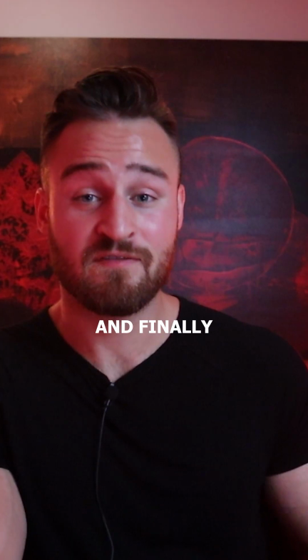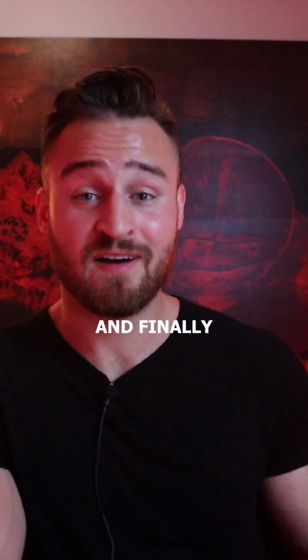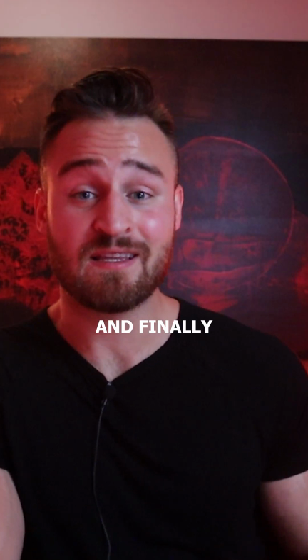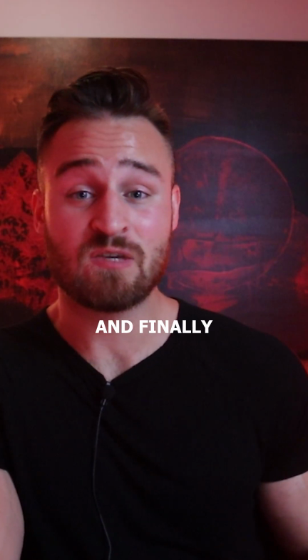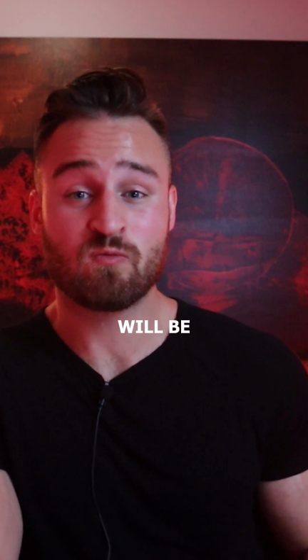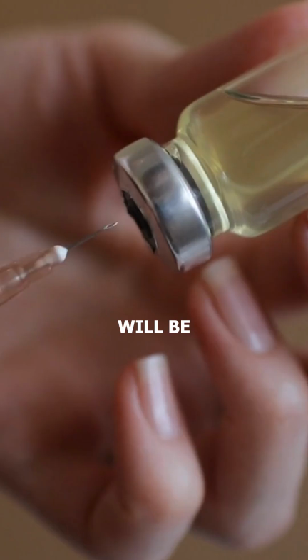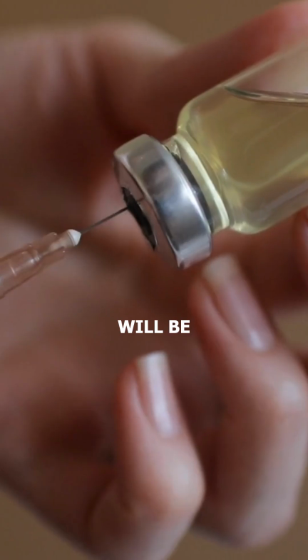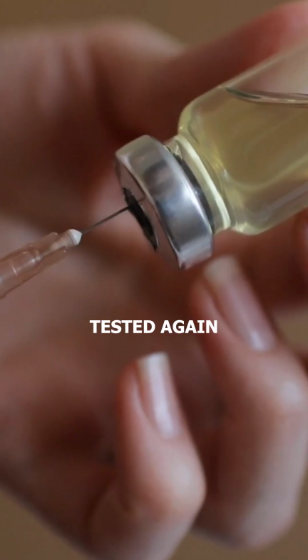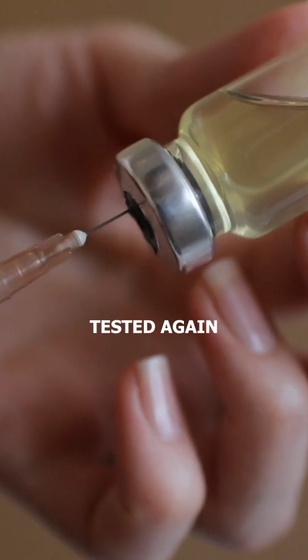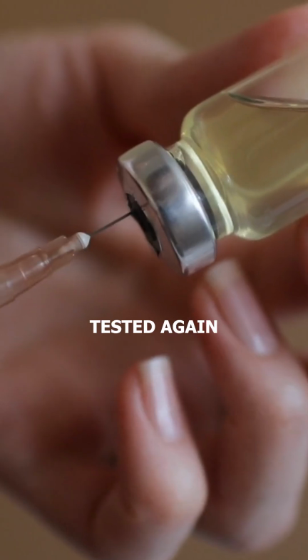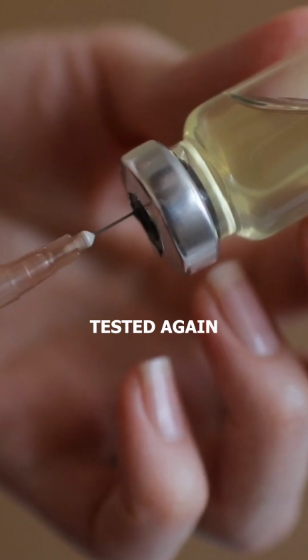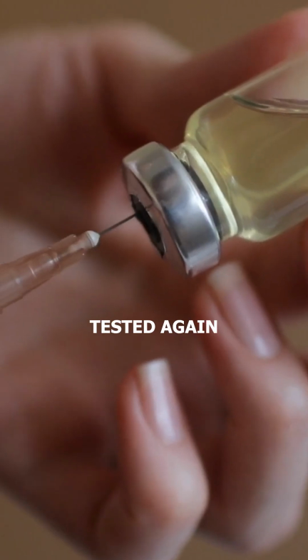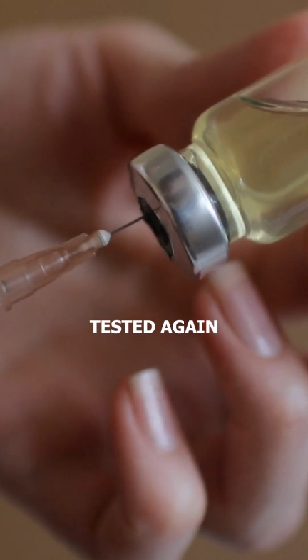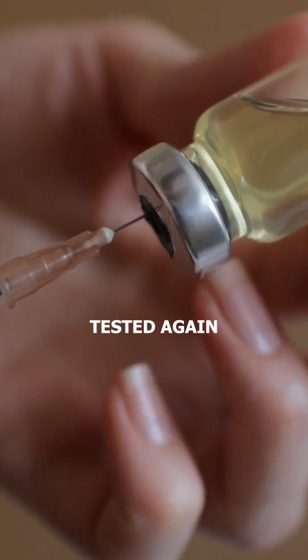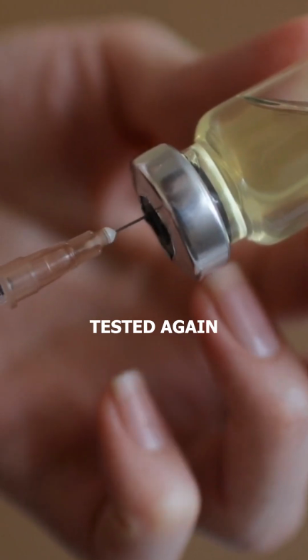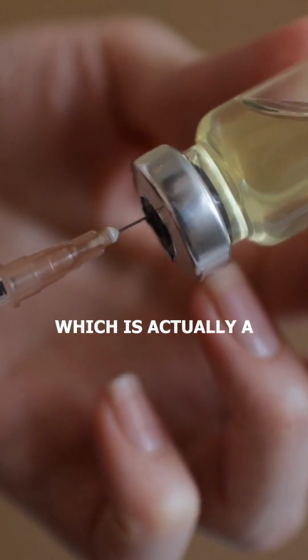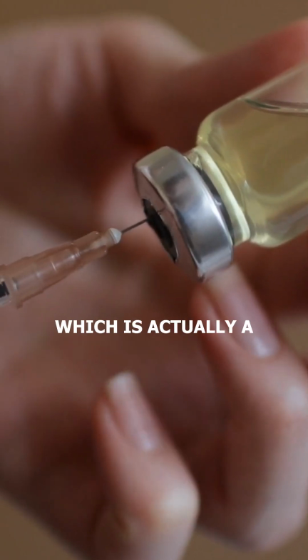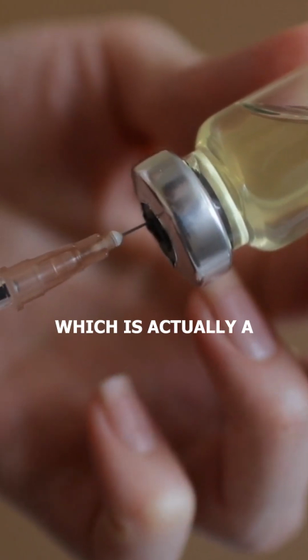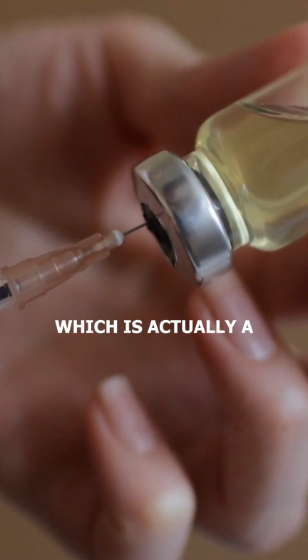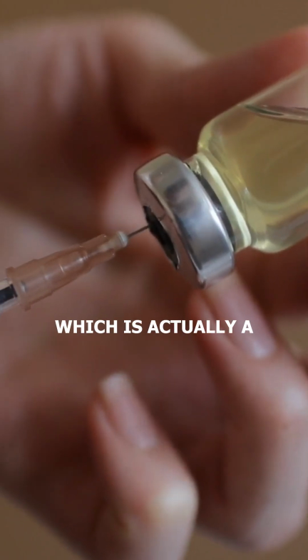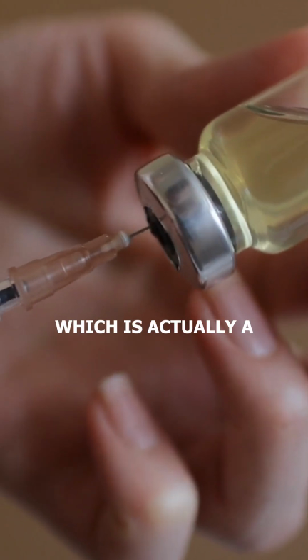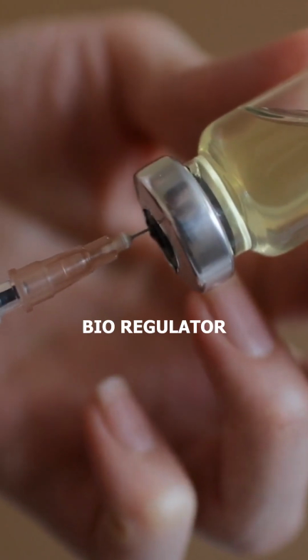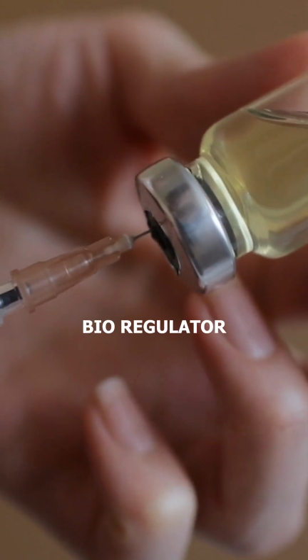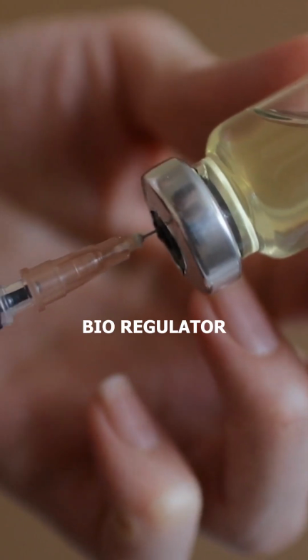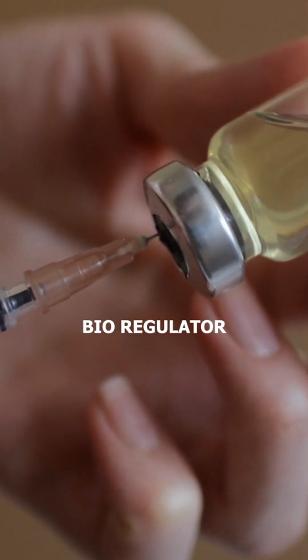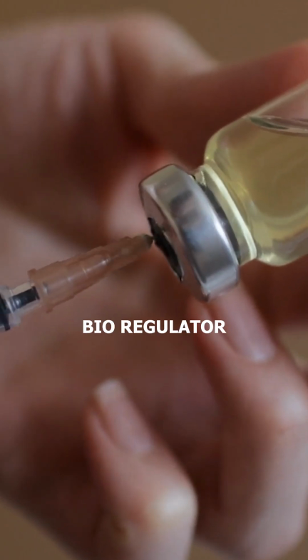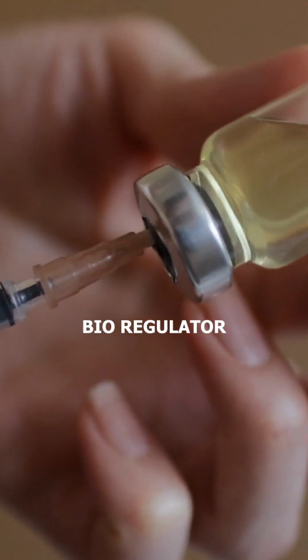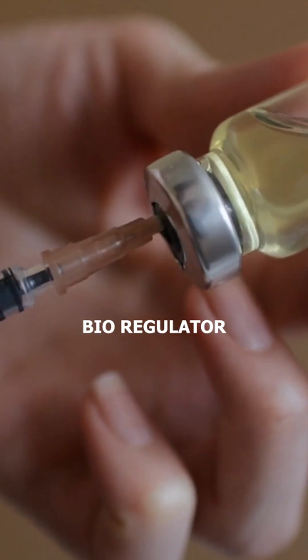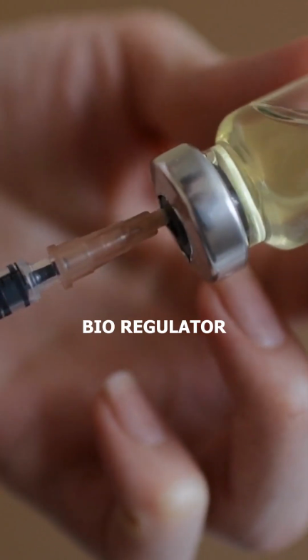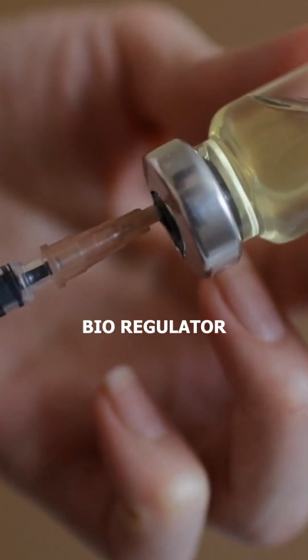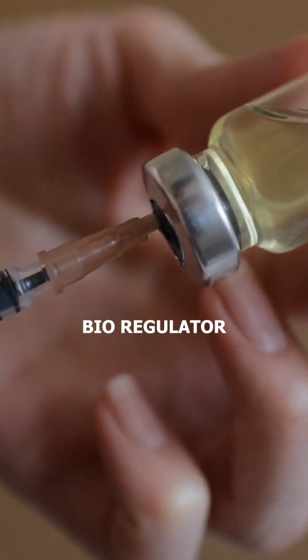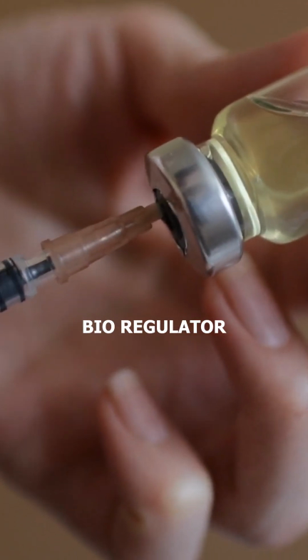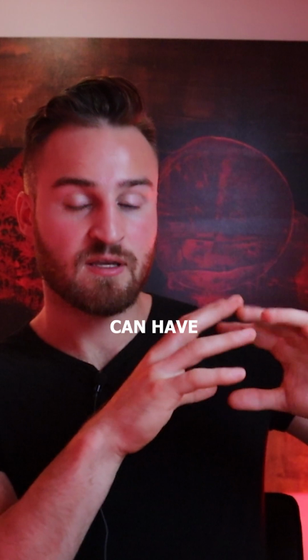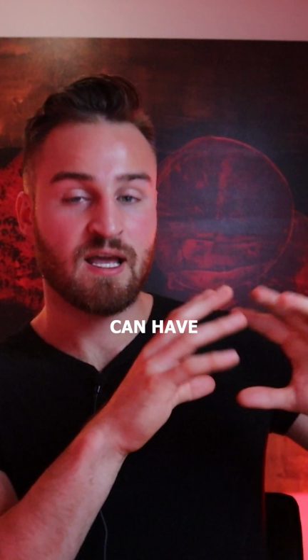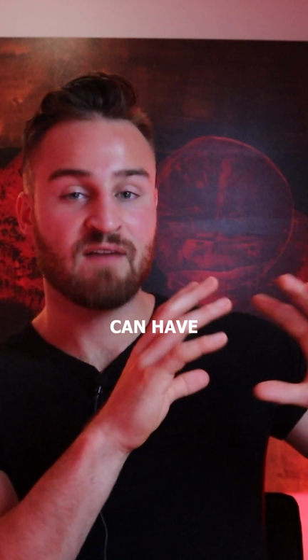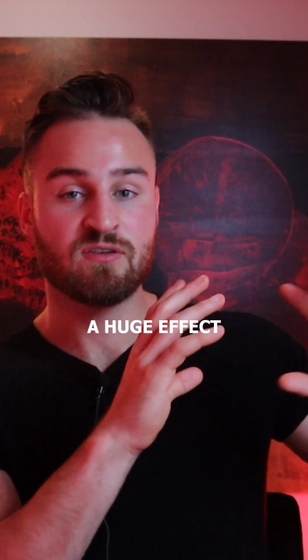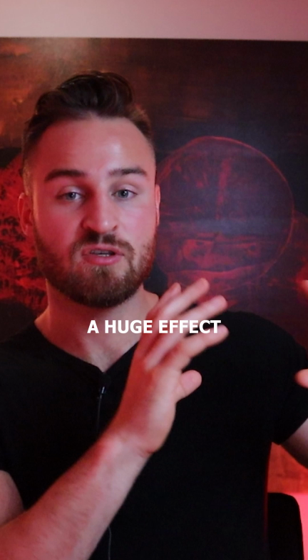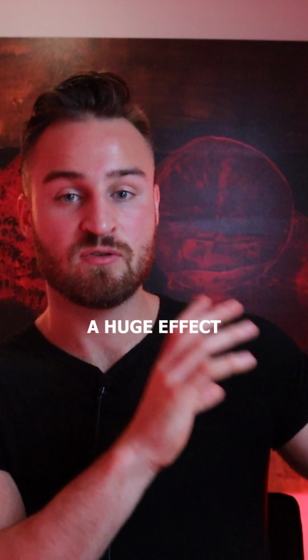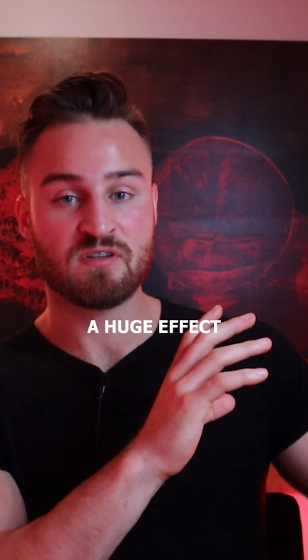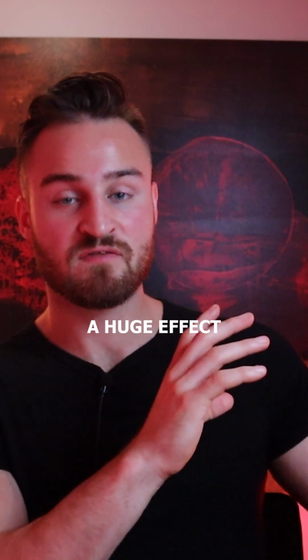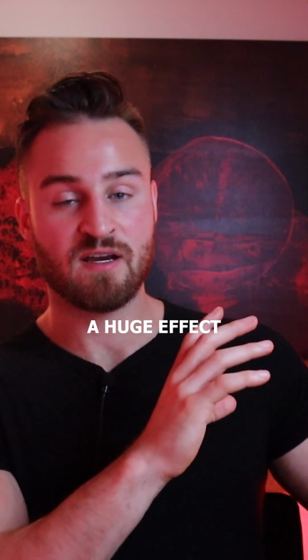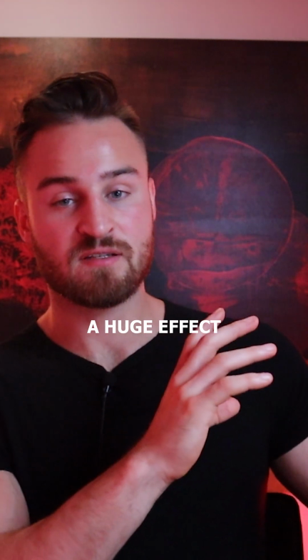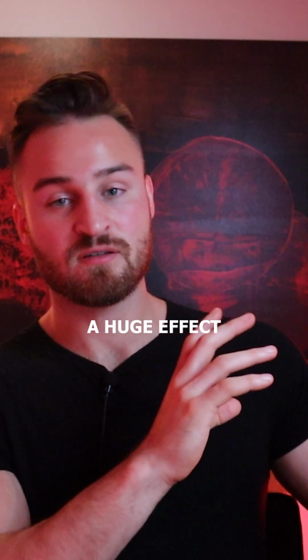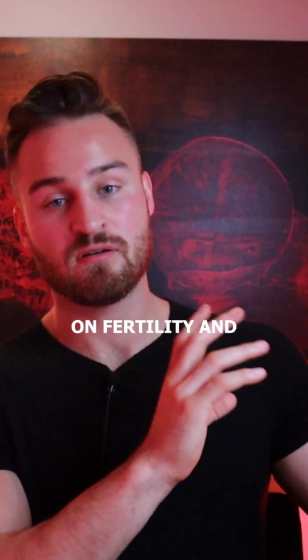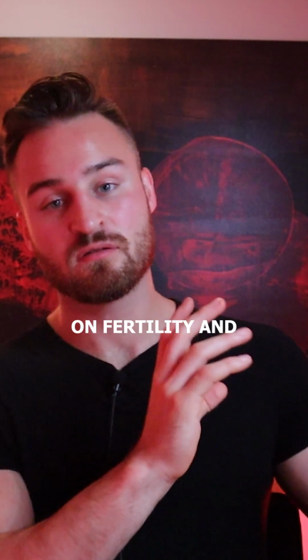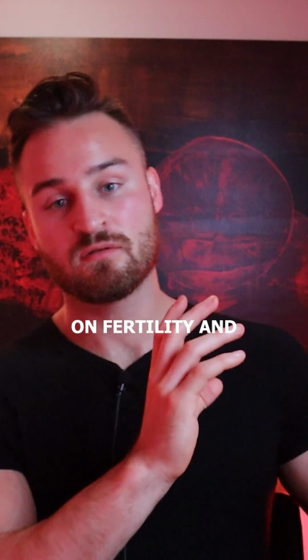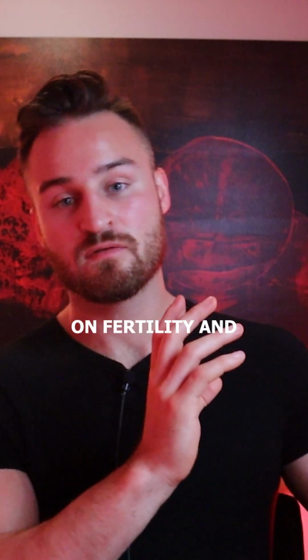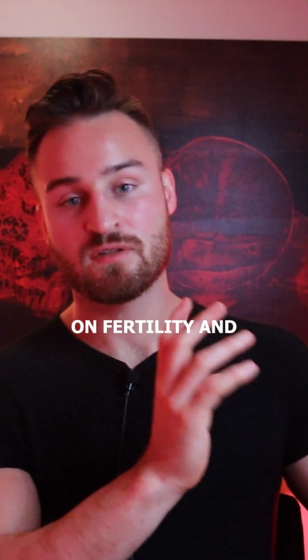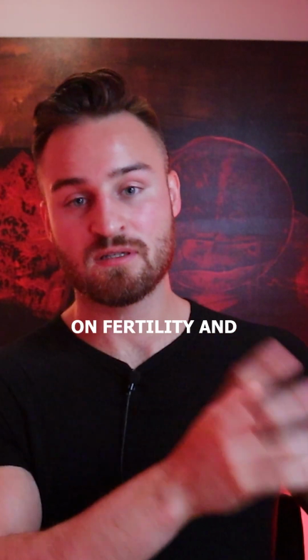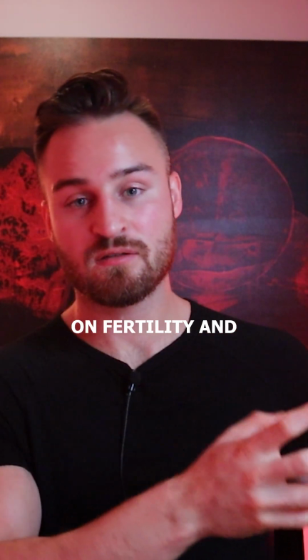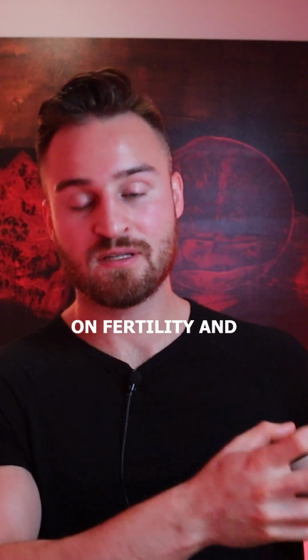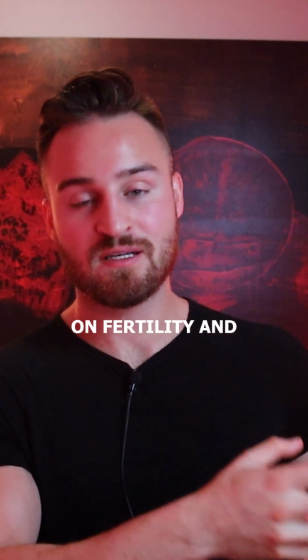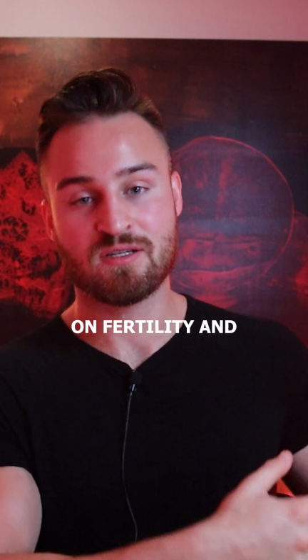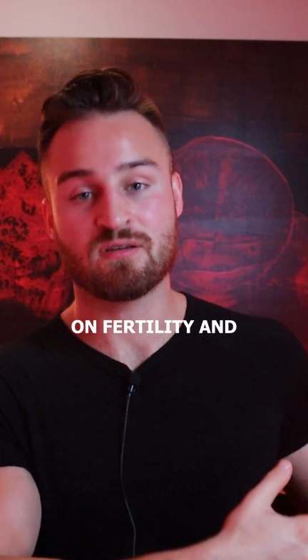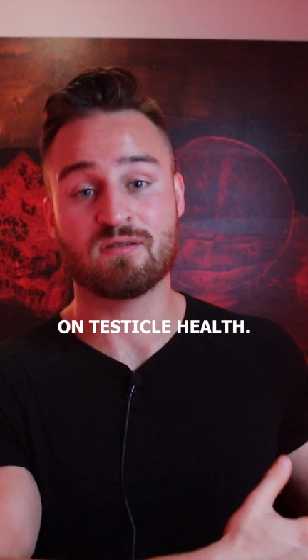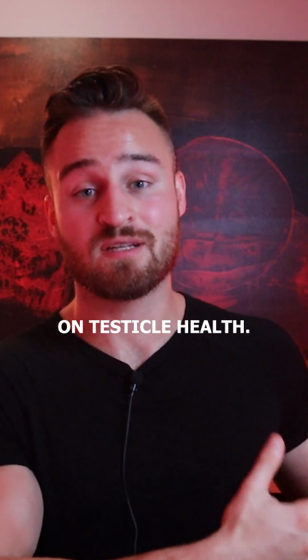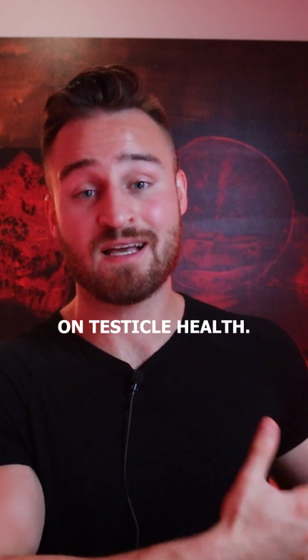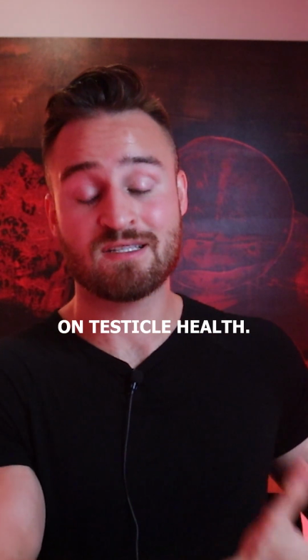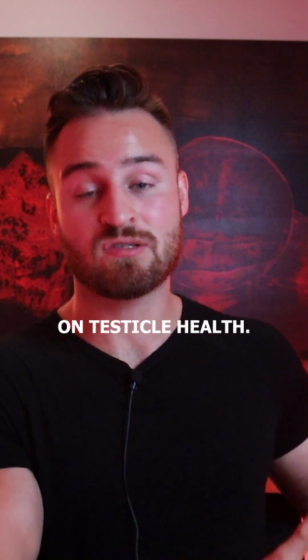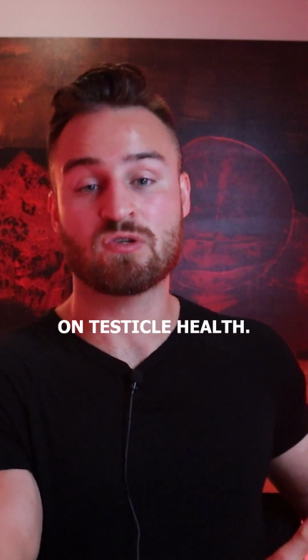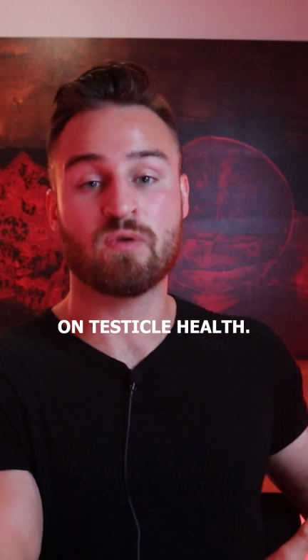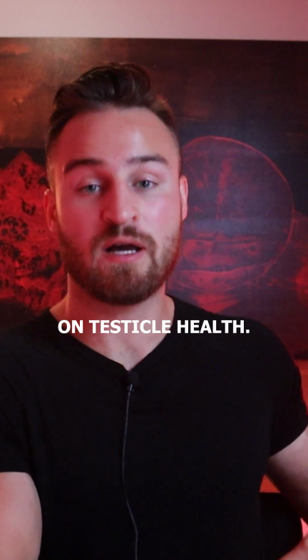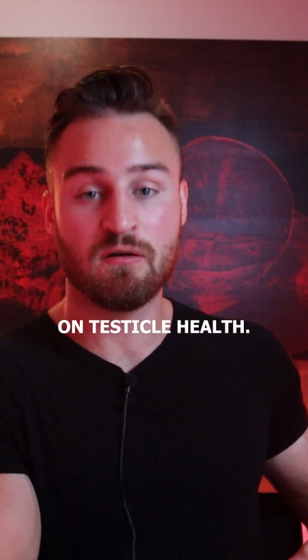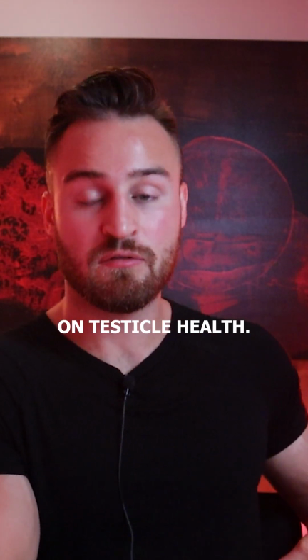And finally, there's Testagen, which is actually a bioregulator that can have a huge effect on fertility and overall testicular health.